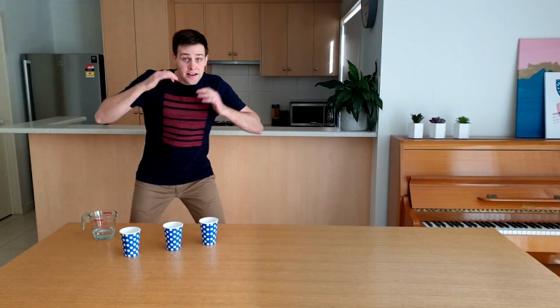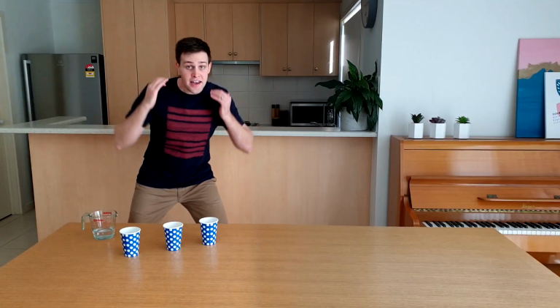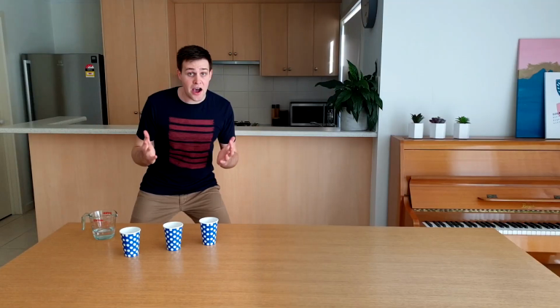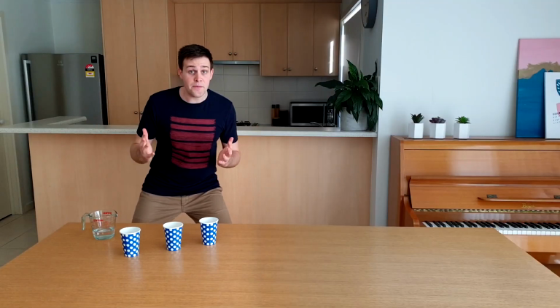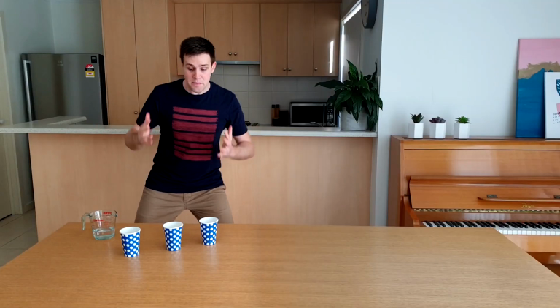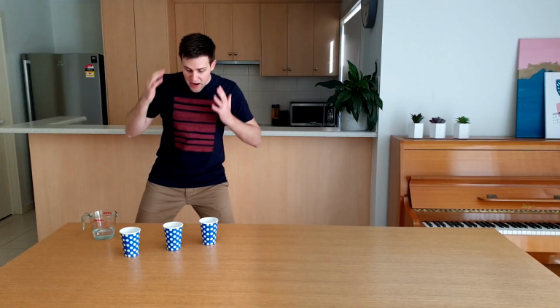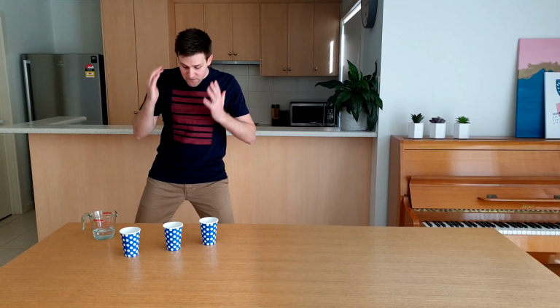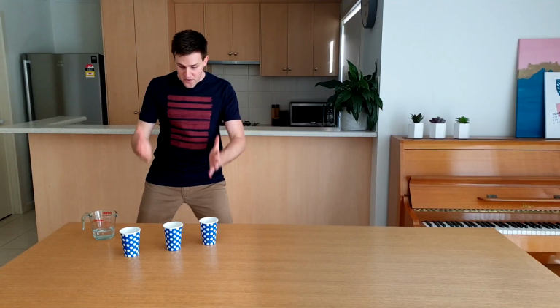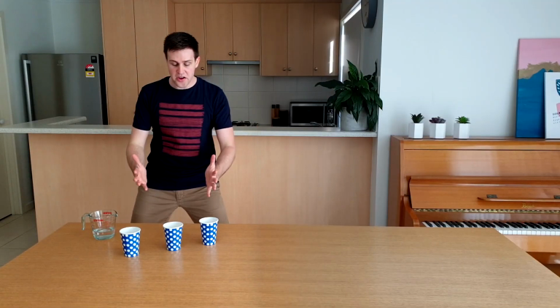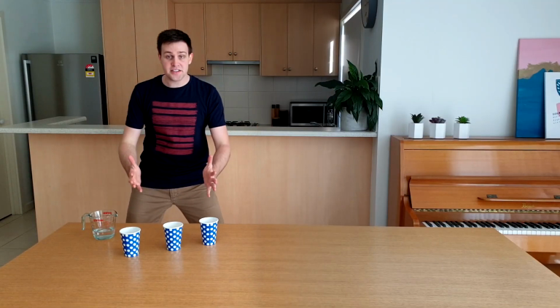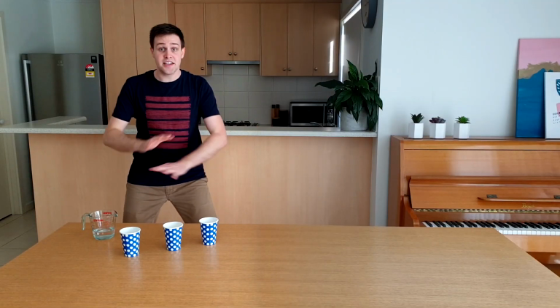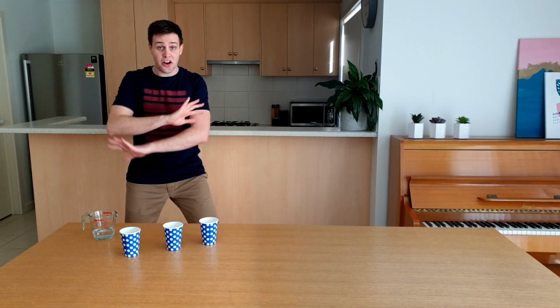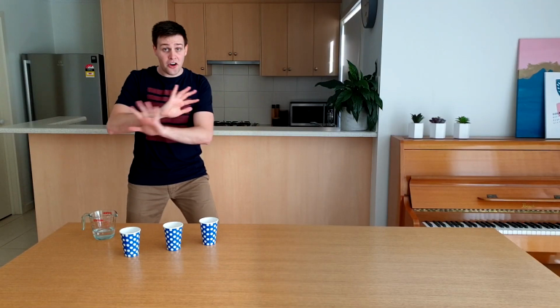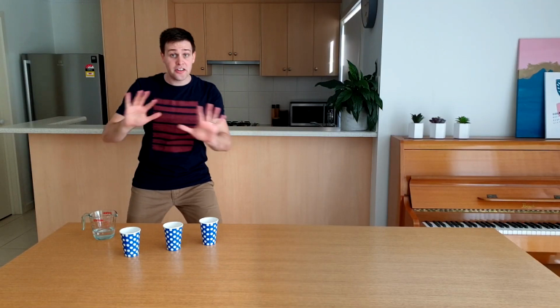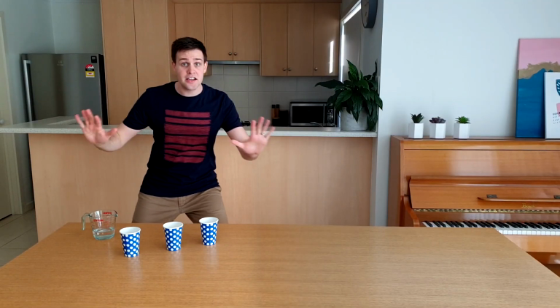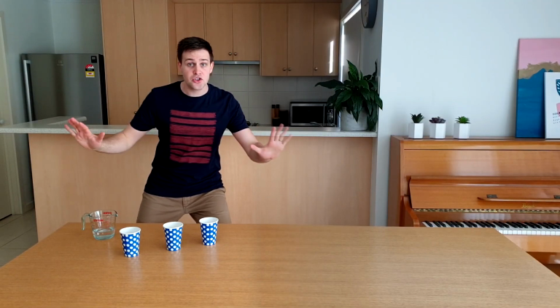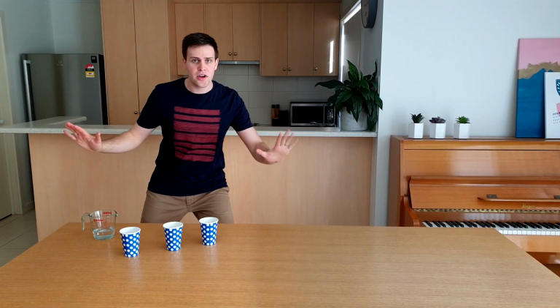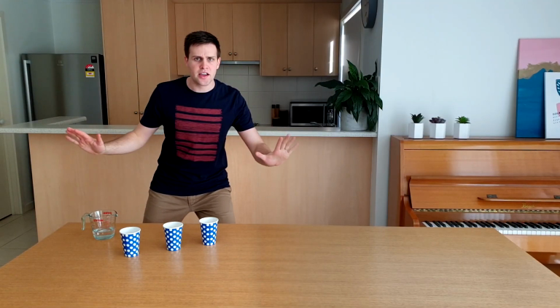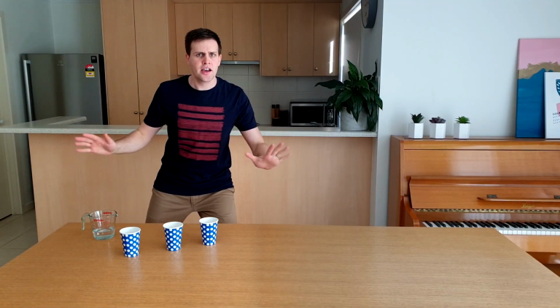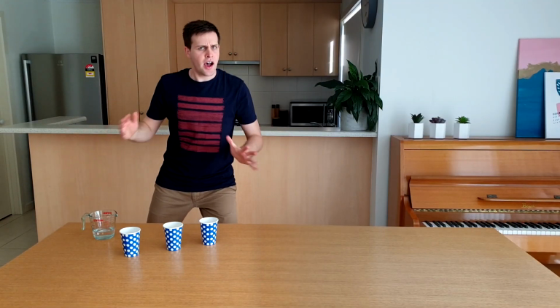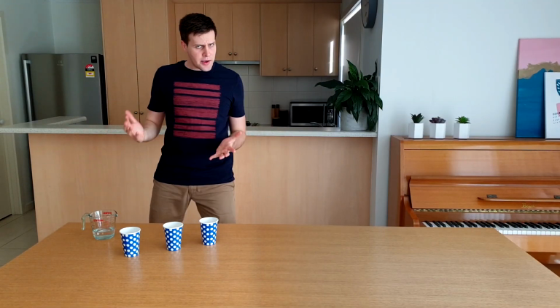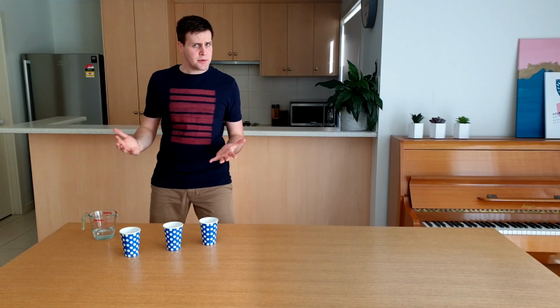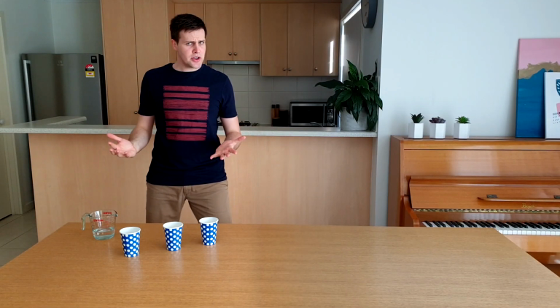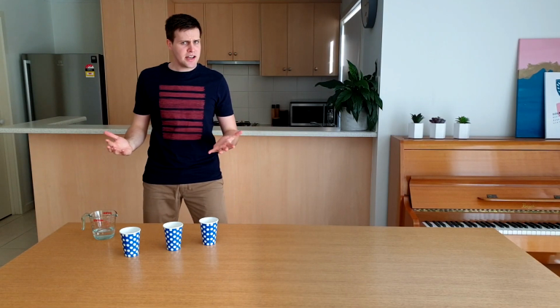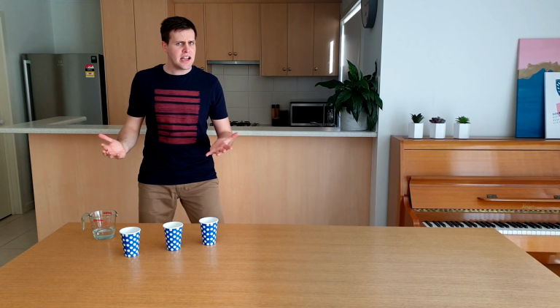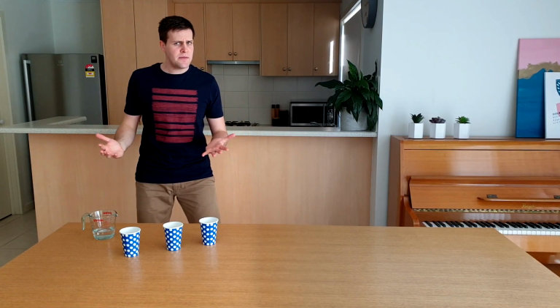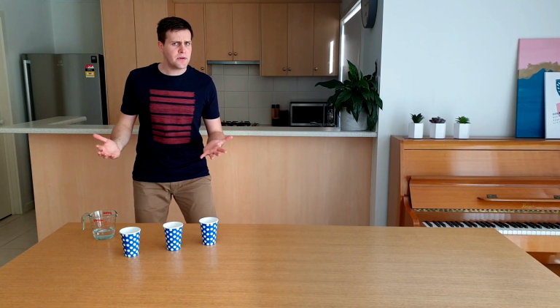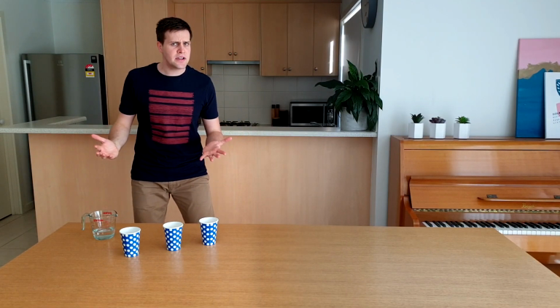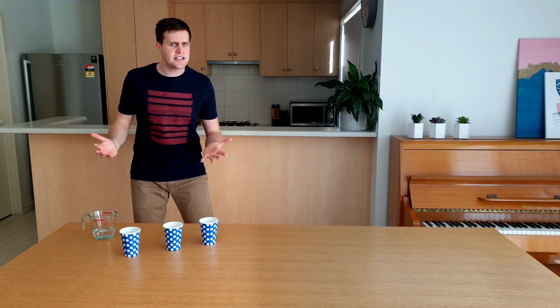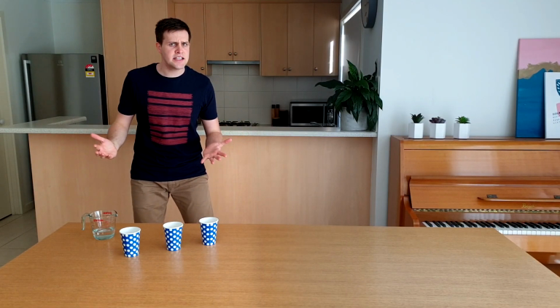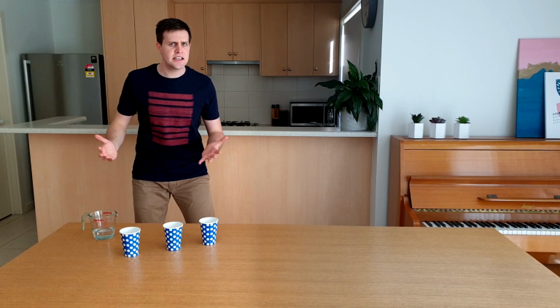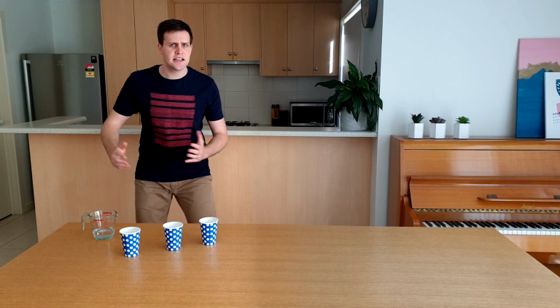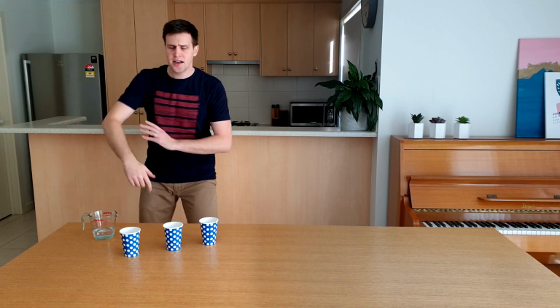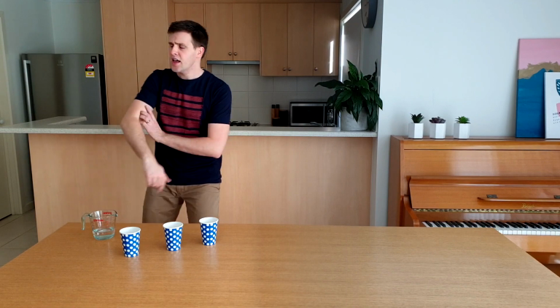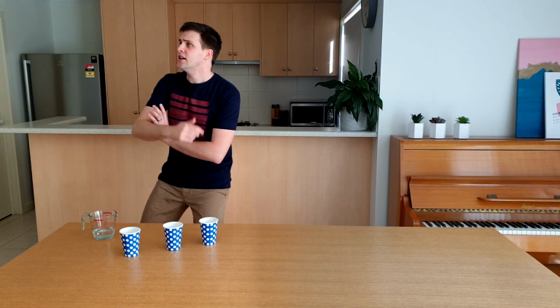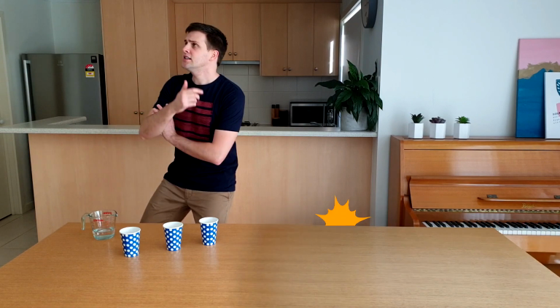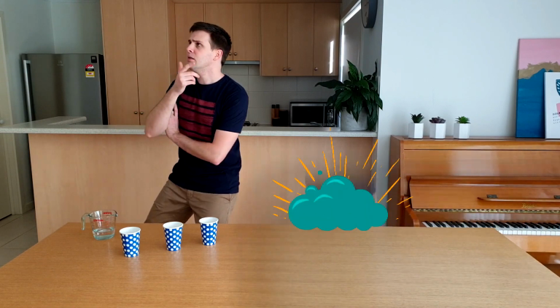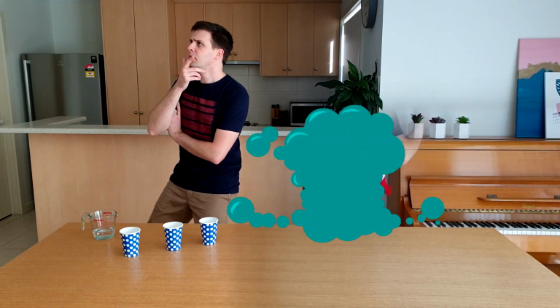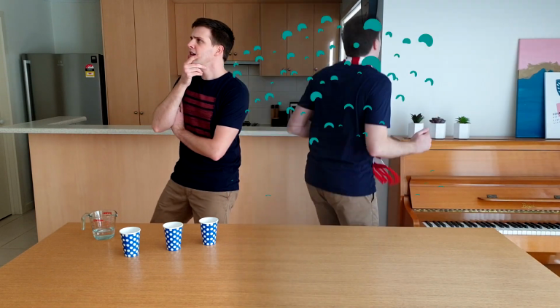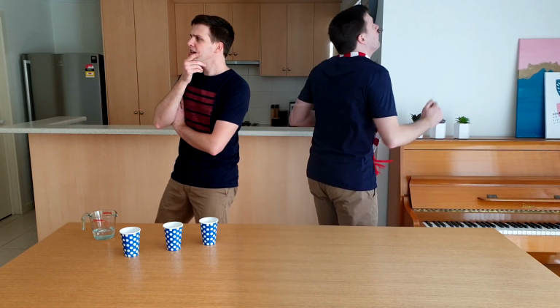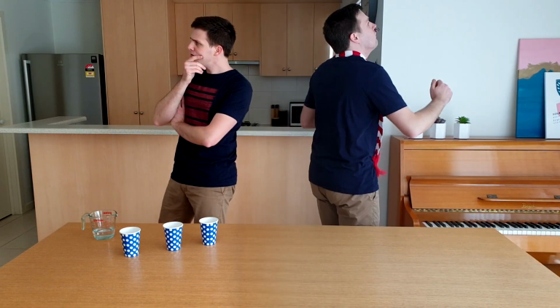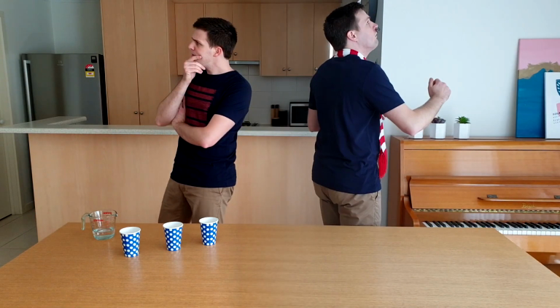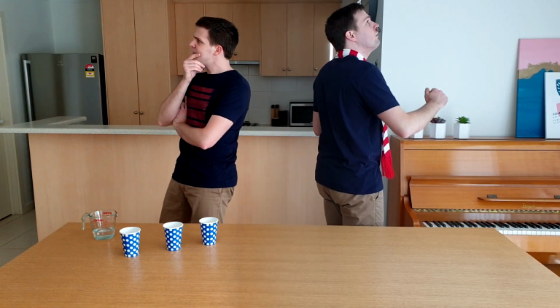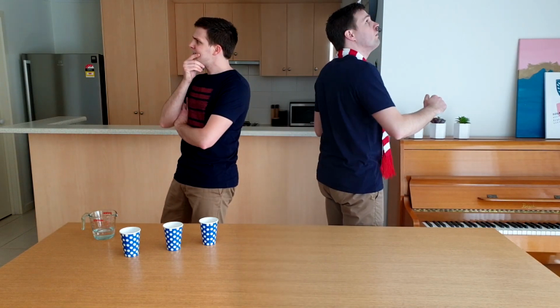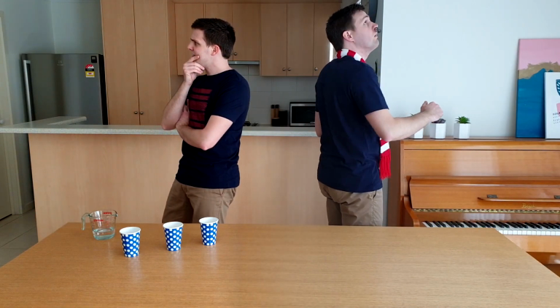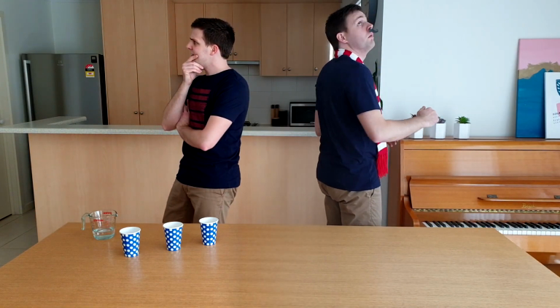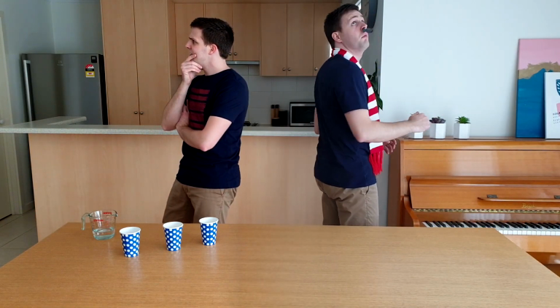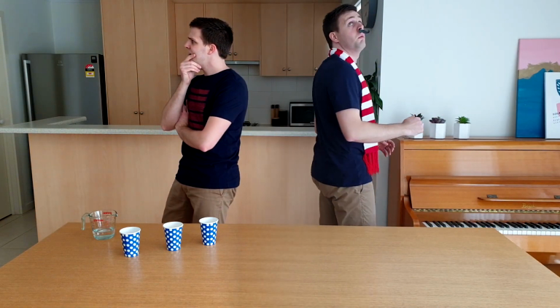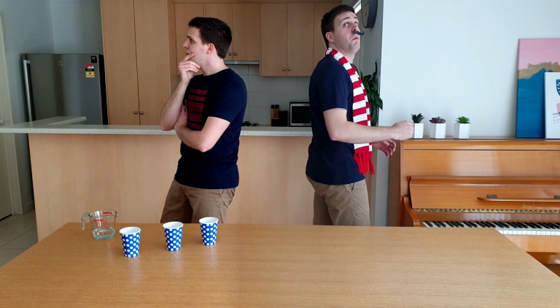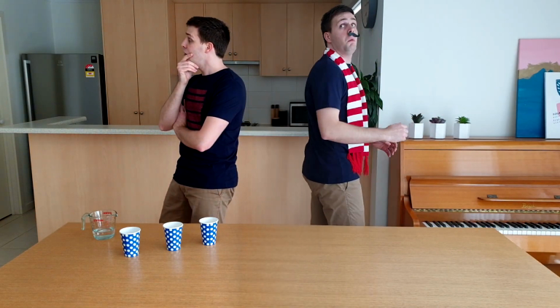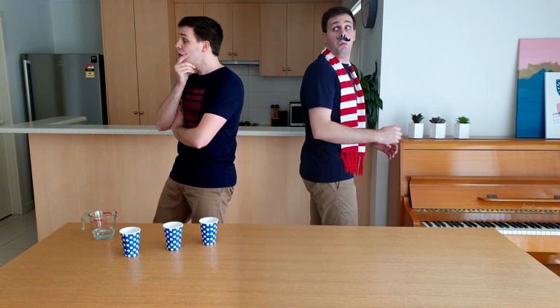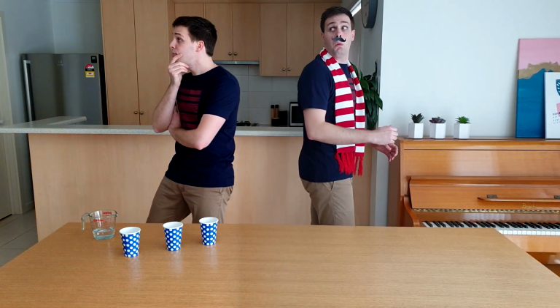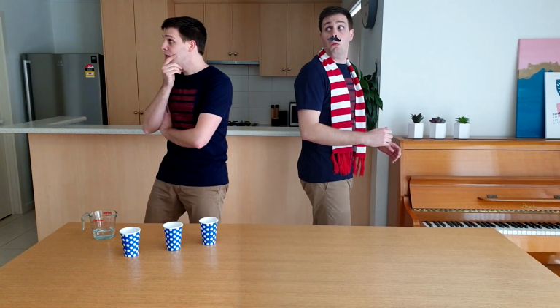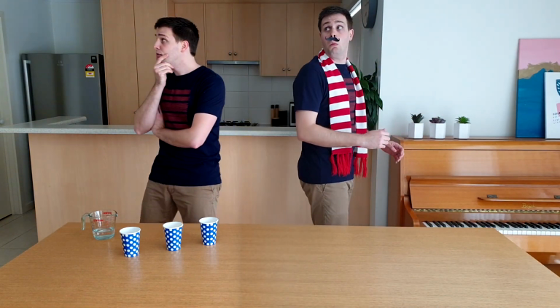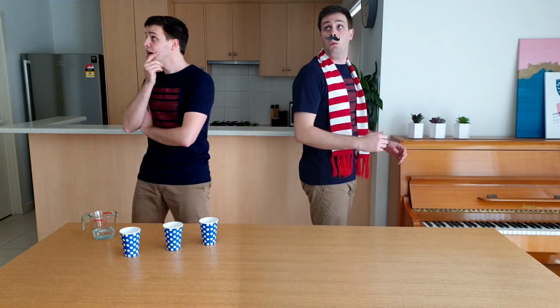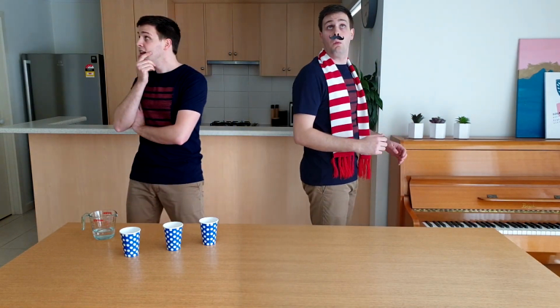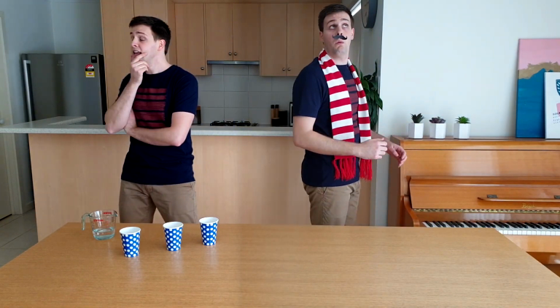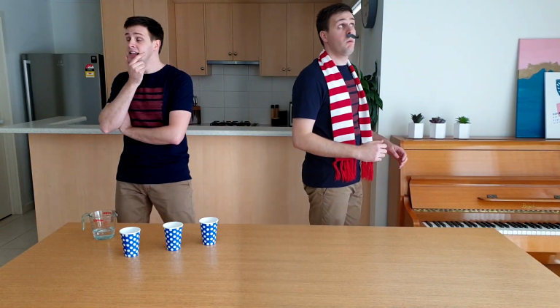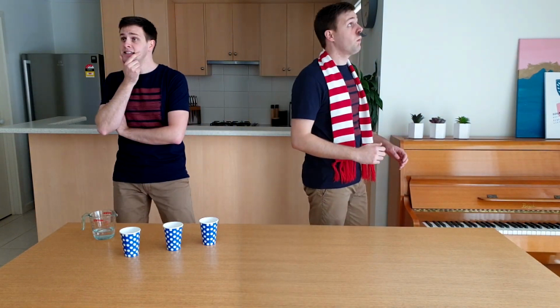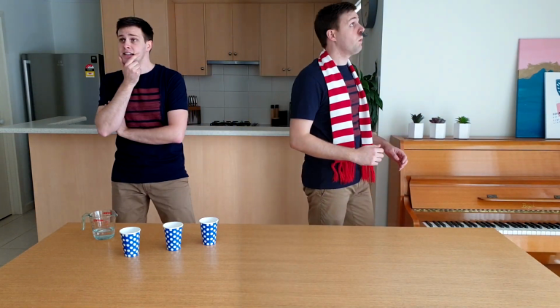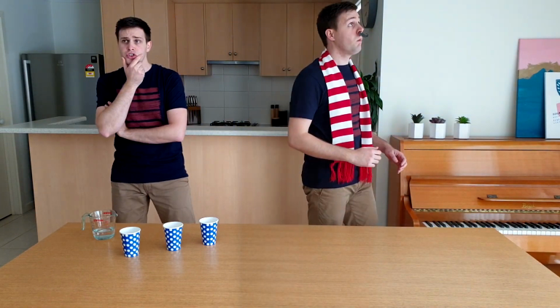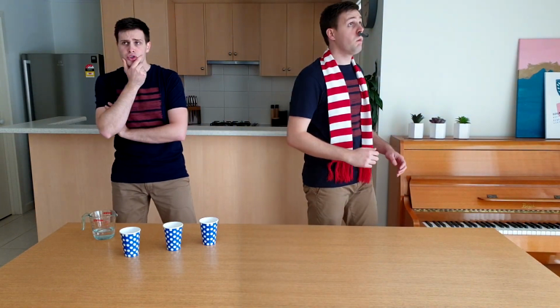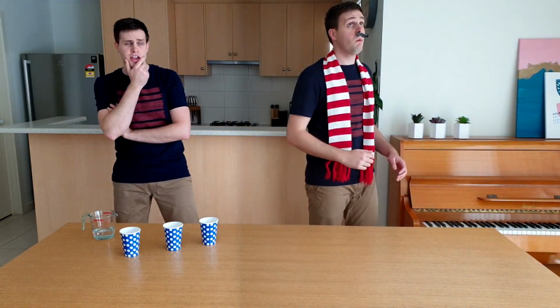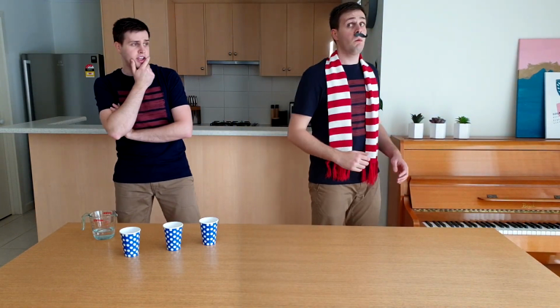Now for my first and only trick. I'm going to need a volunteer — someone a little bit silly, who'd be really easy to trick.